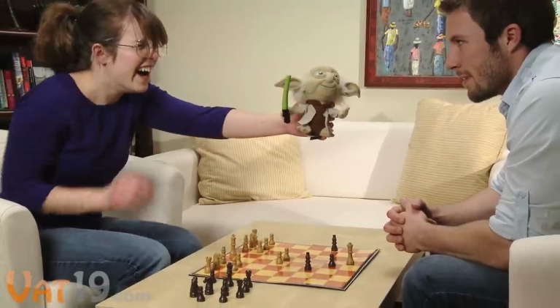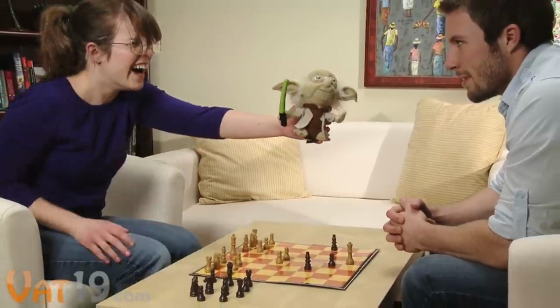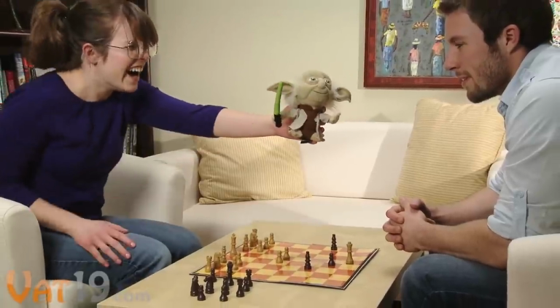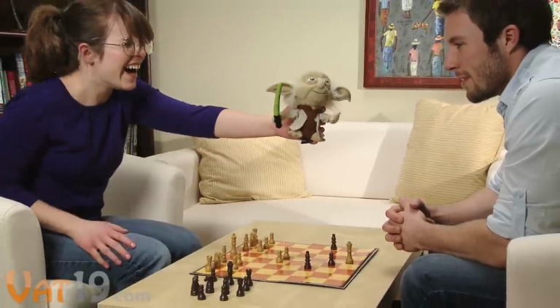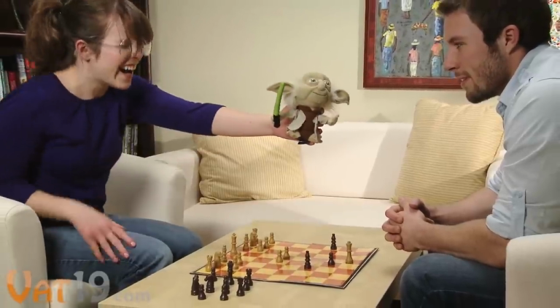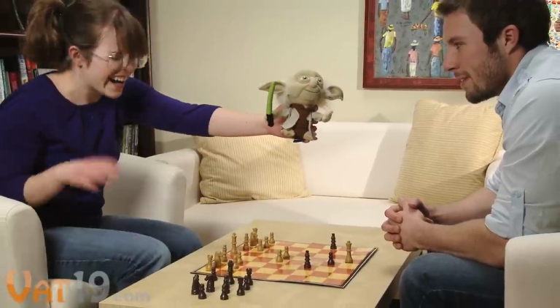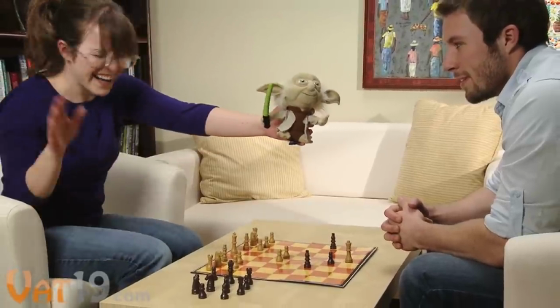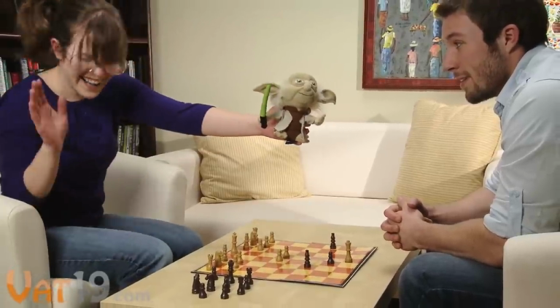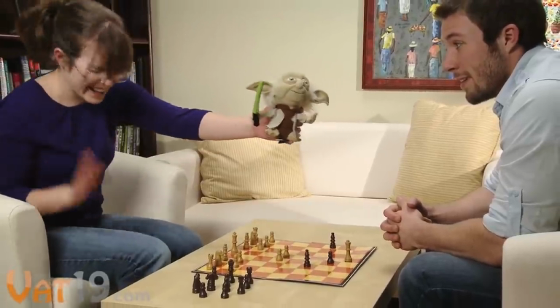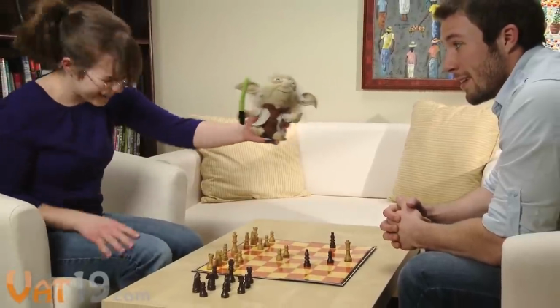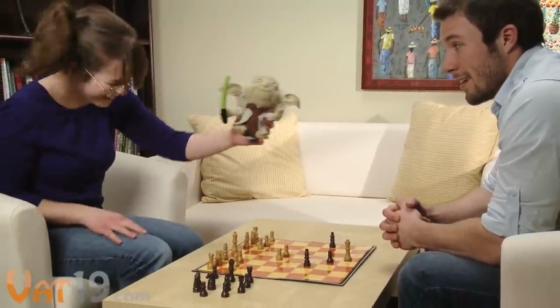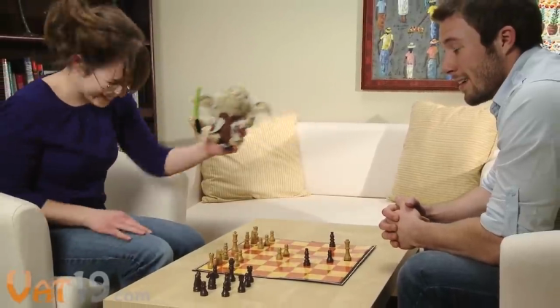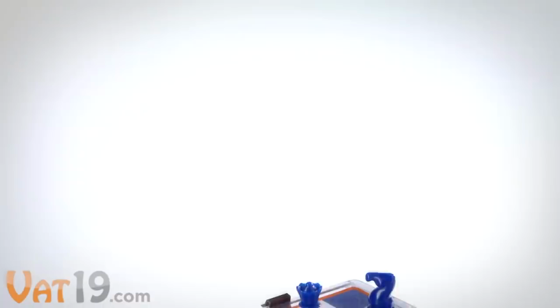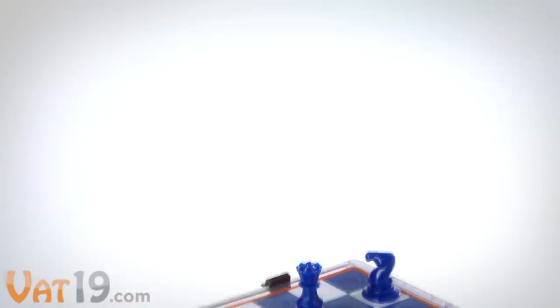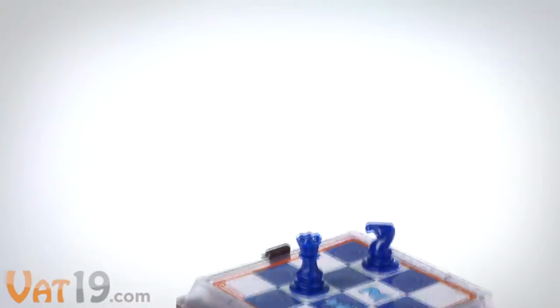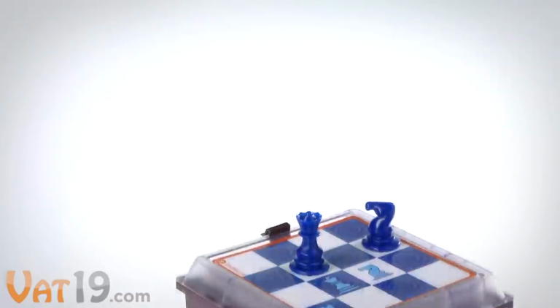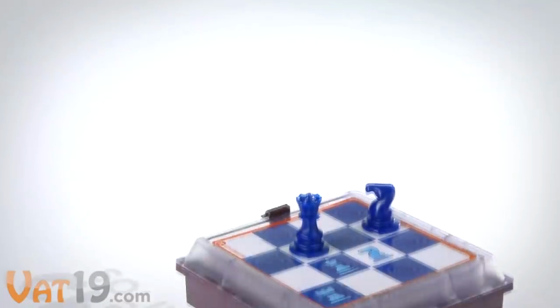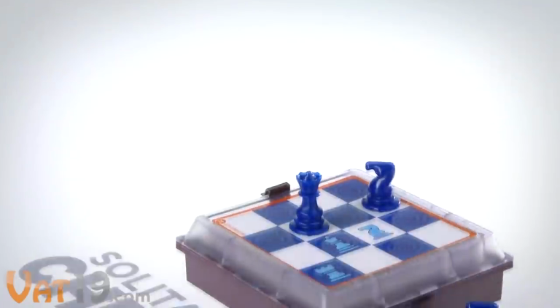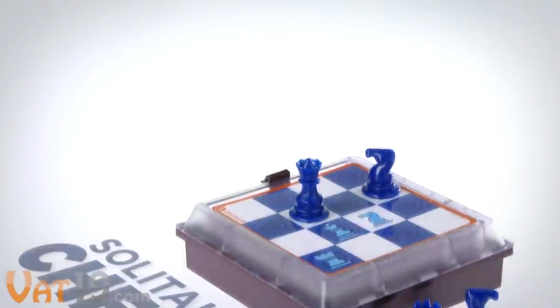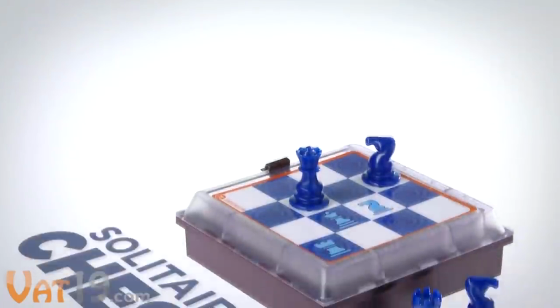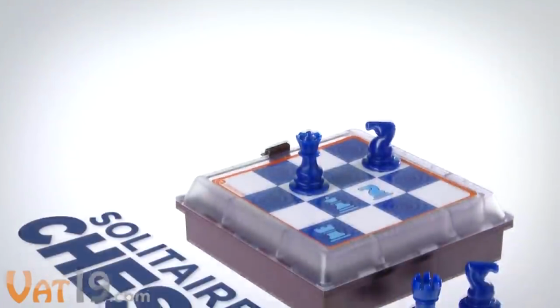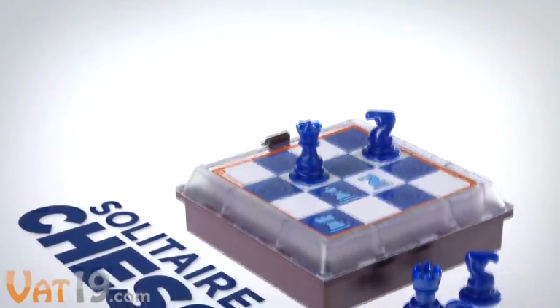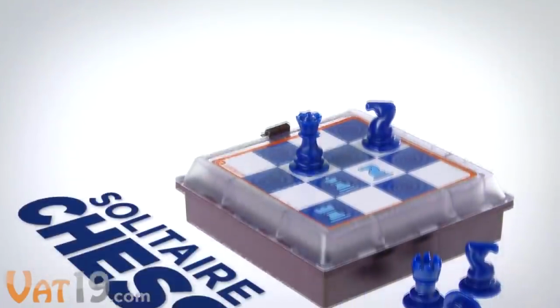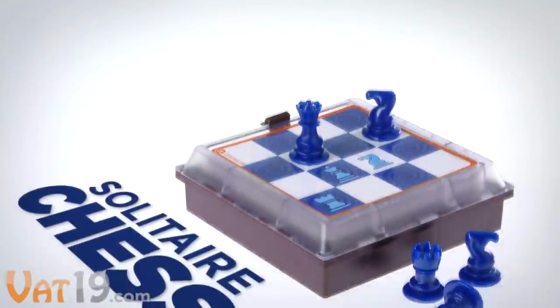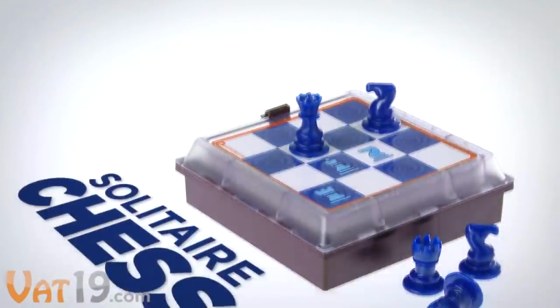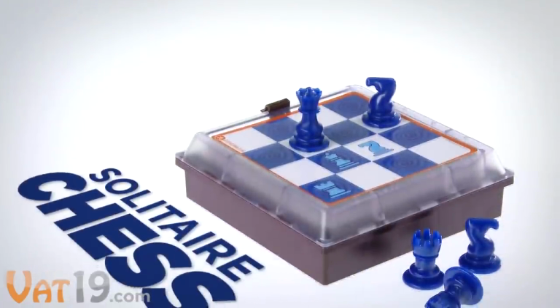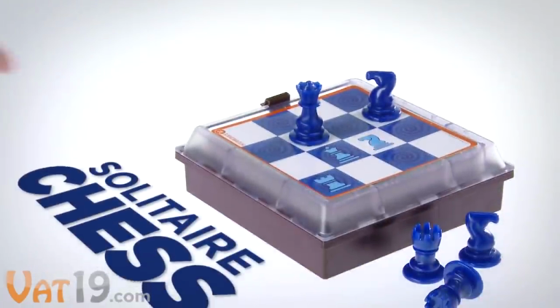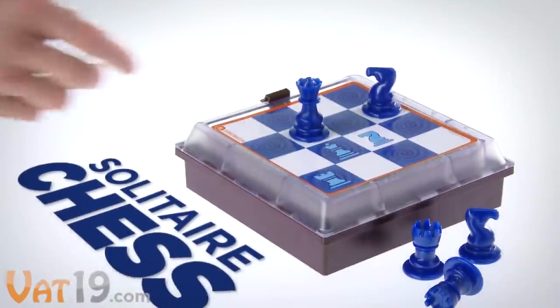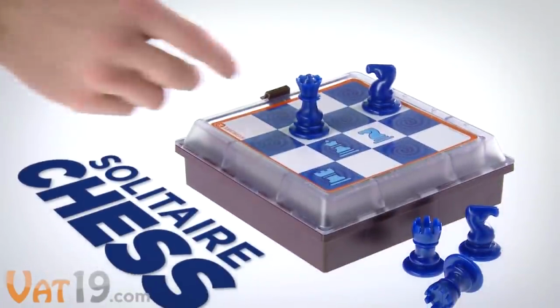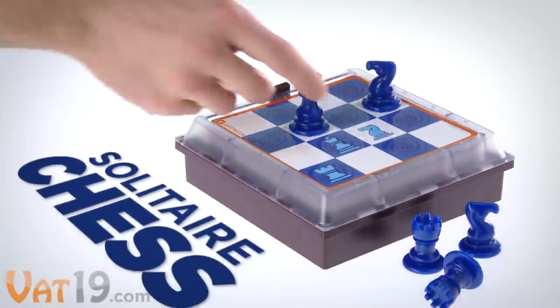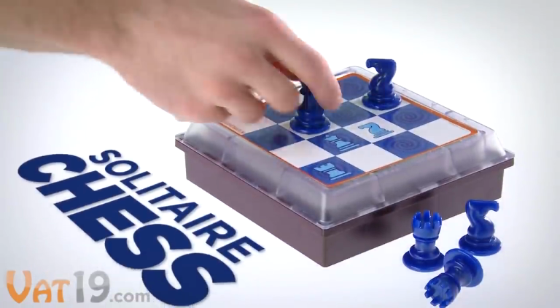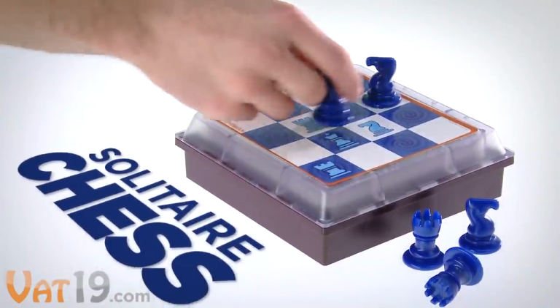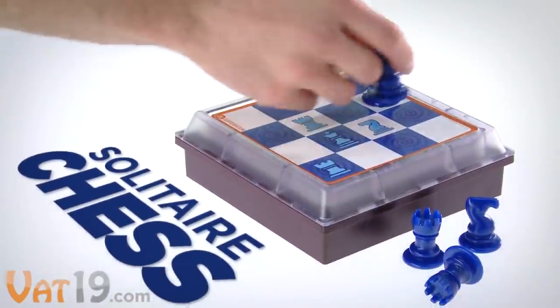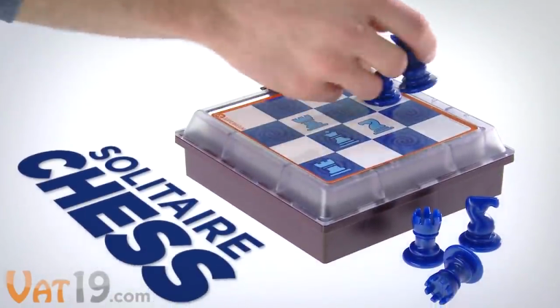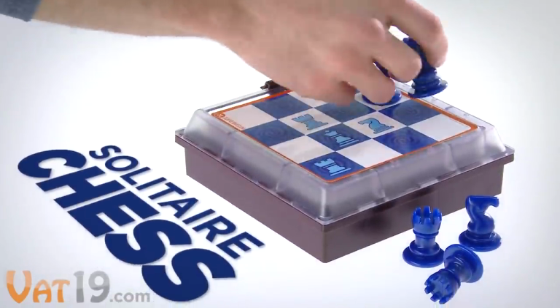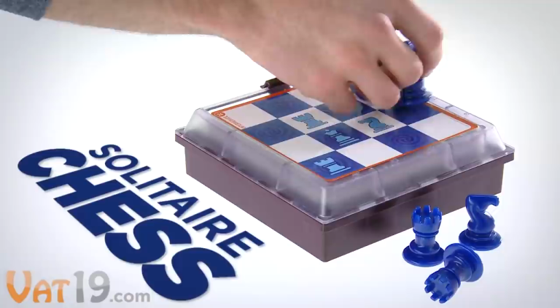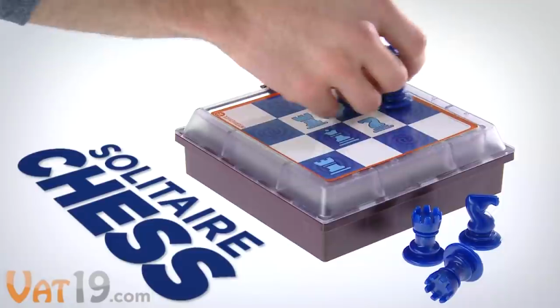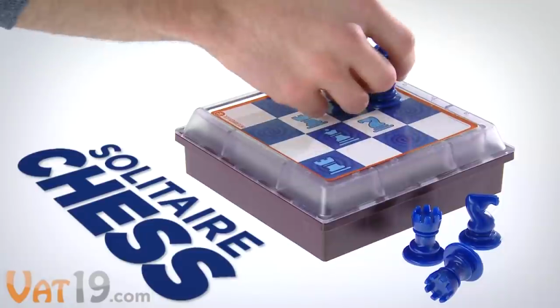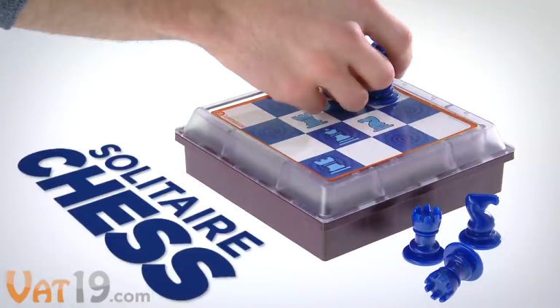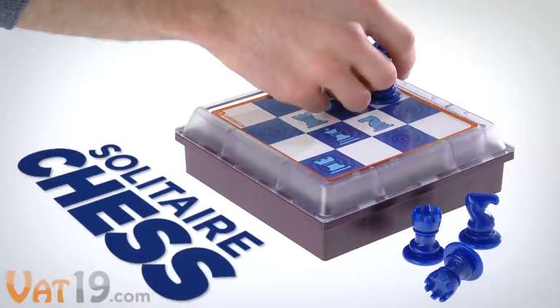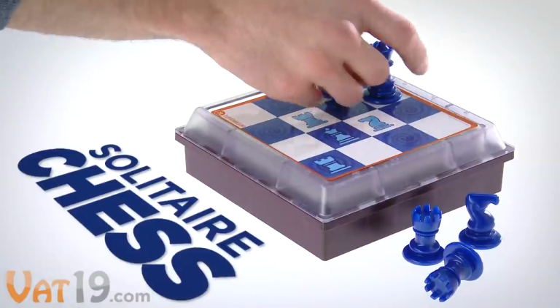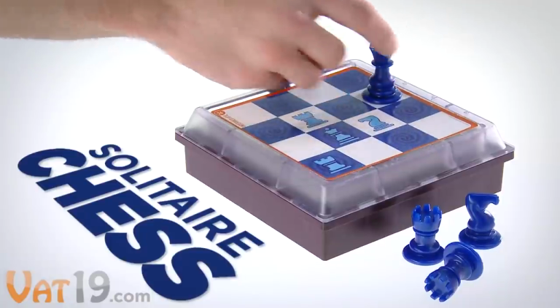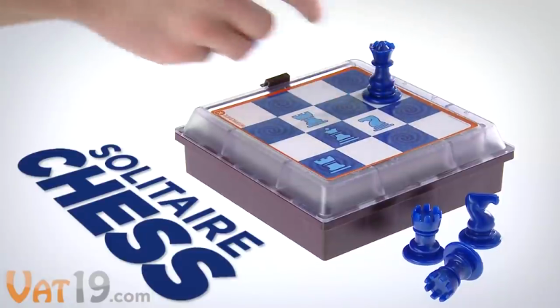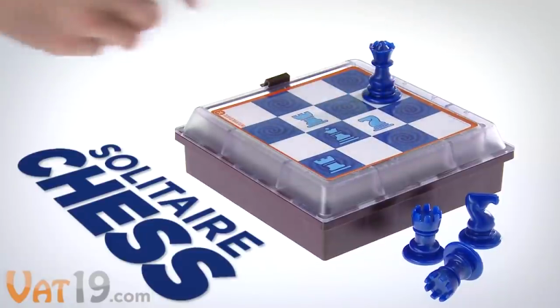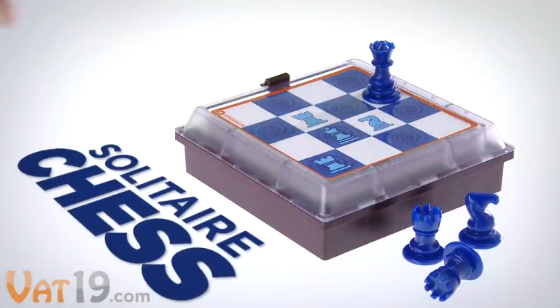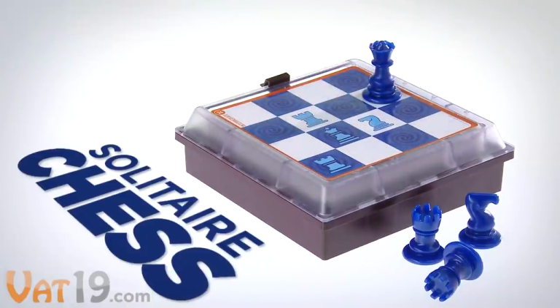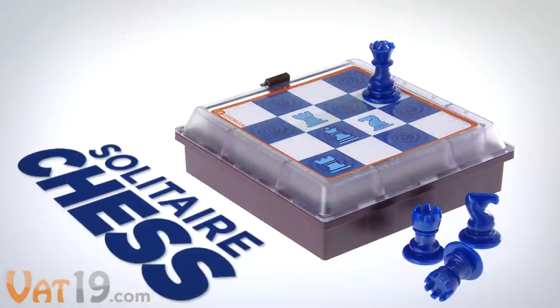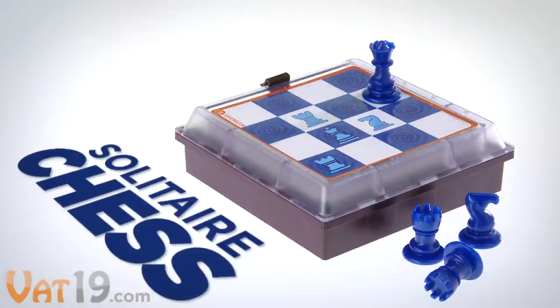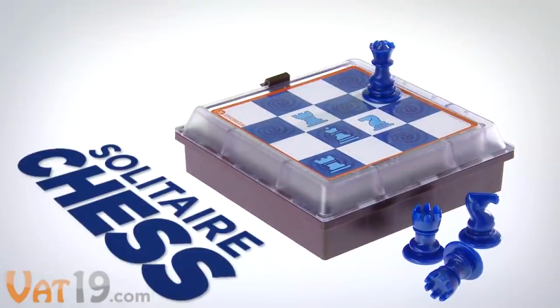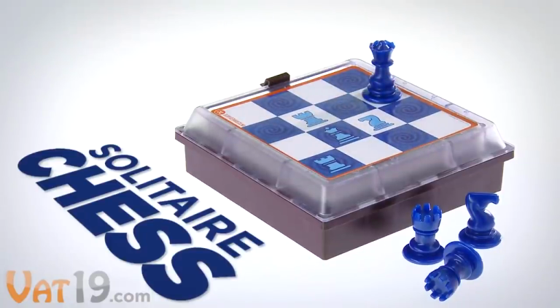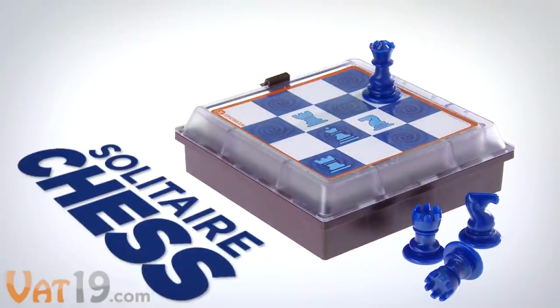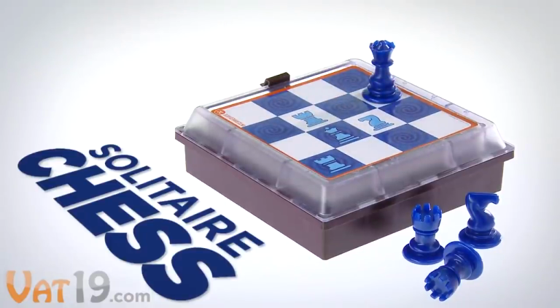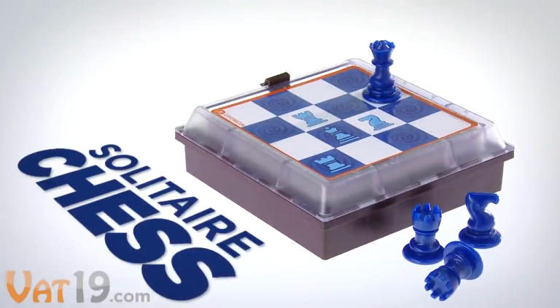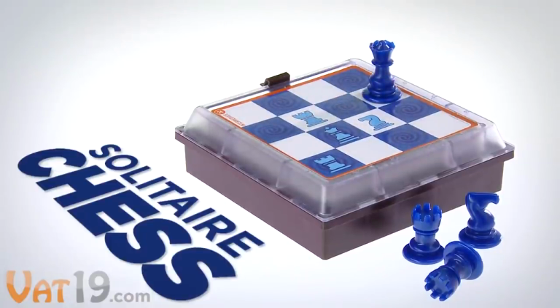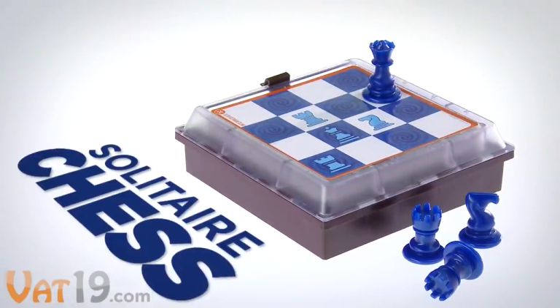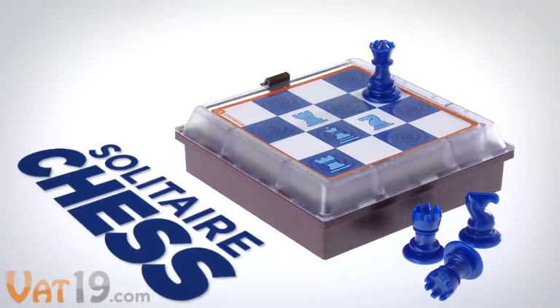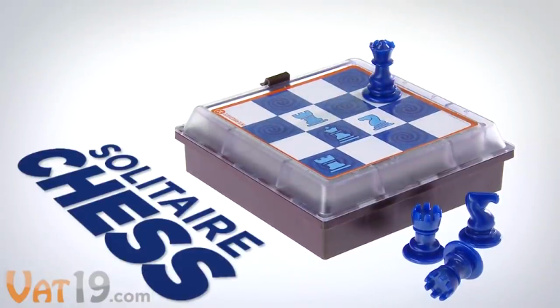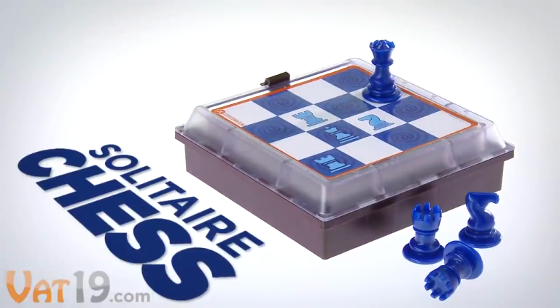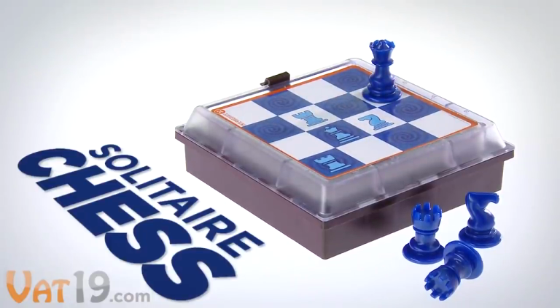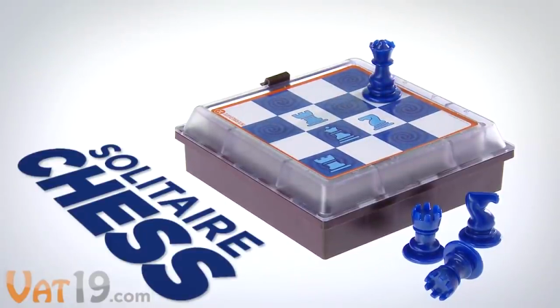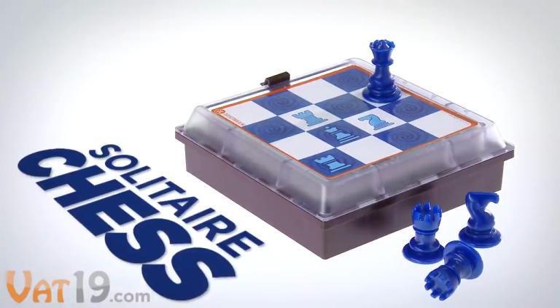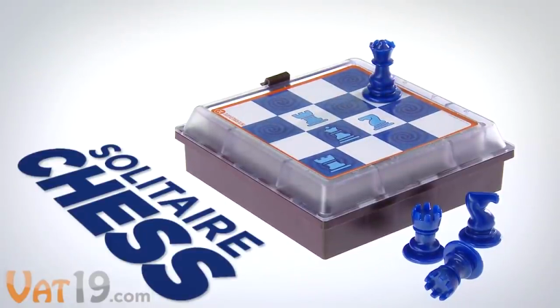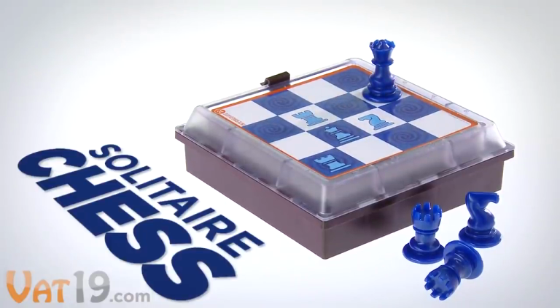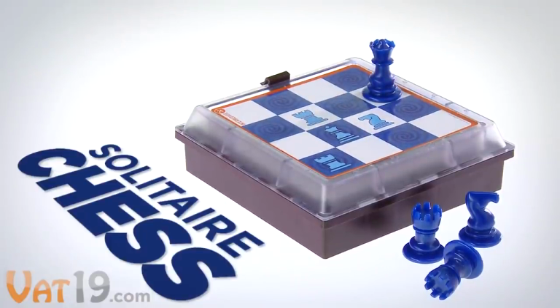Which is why there's Solitaire Chess, a single-player puzzle game that uses the basic rules of chess to teach your brain.